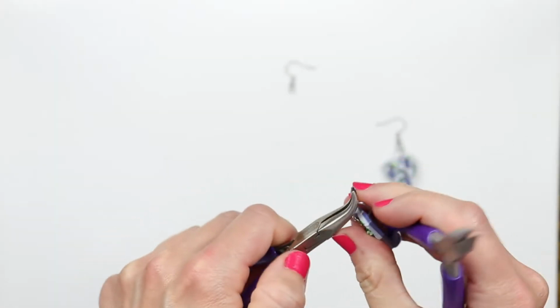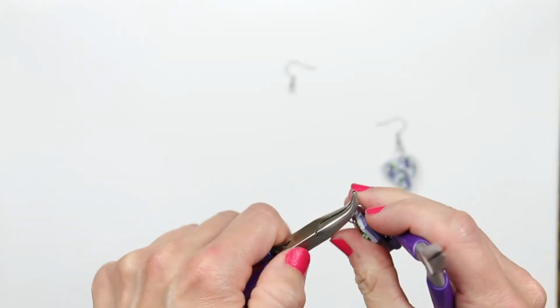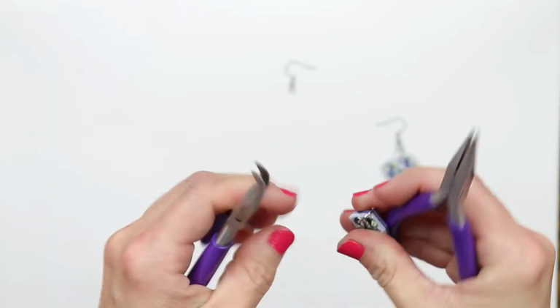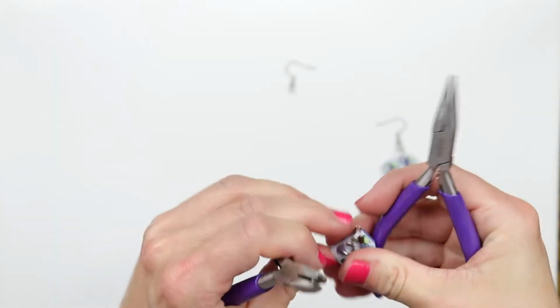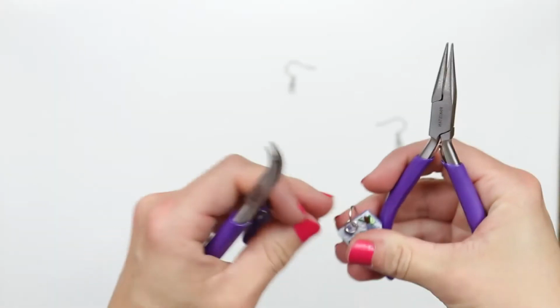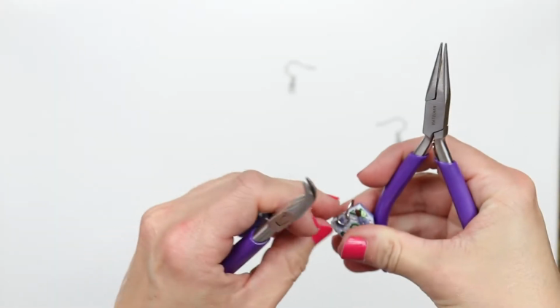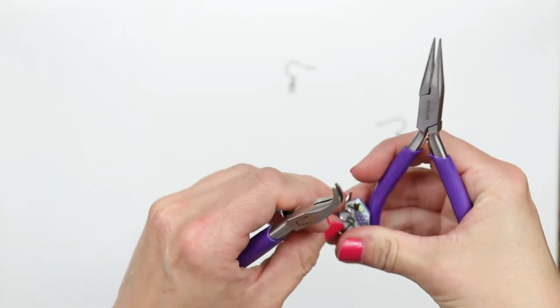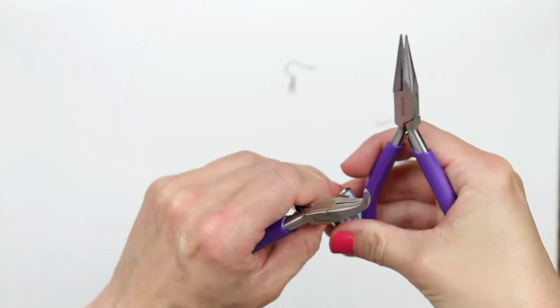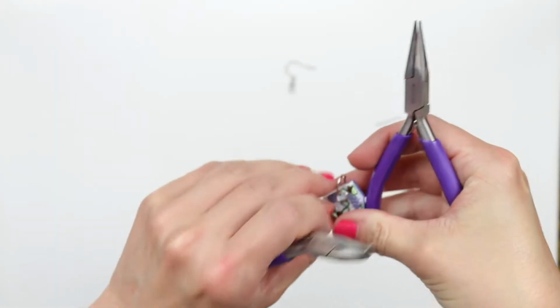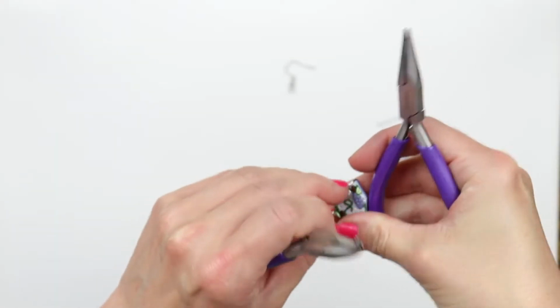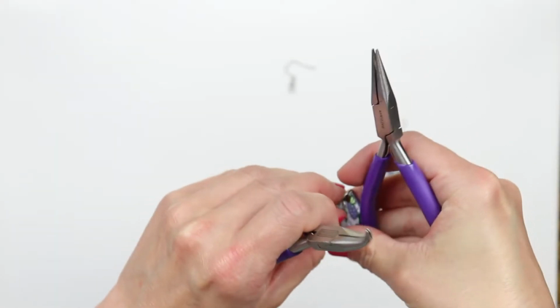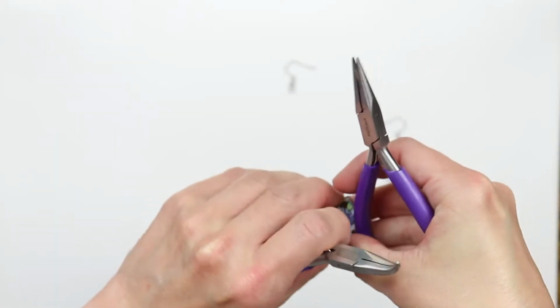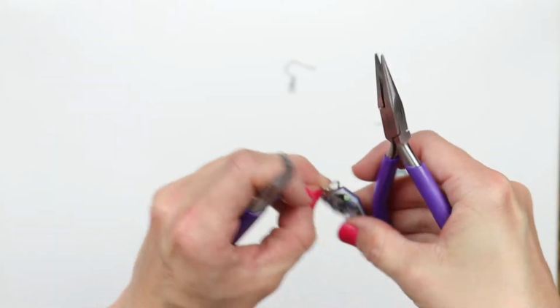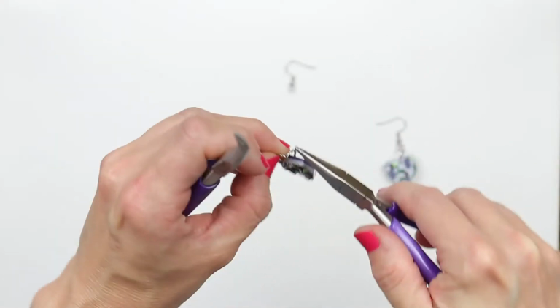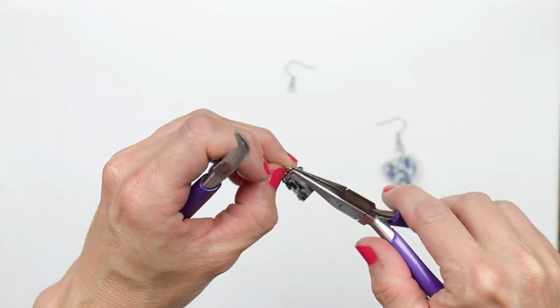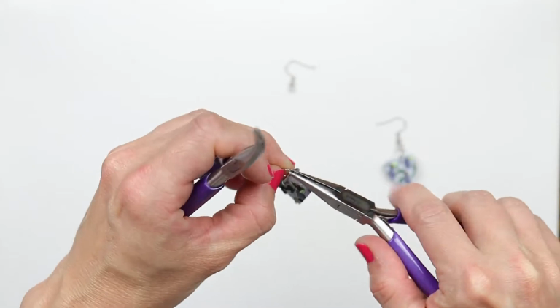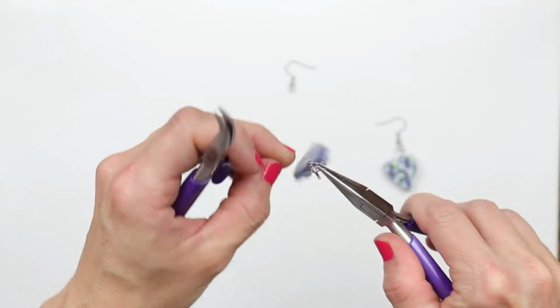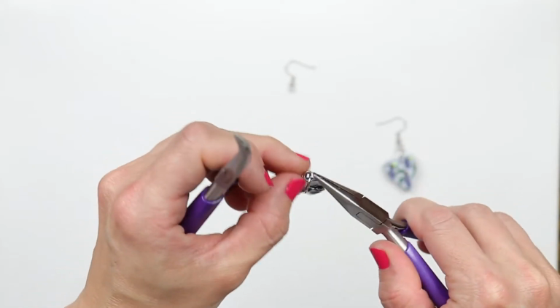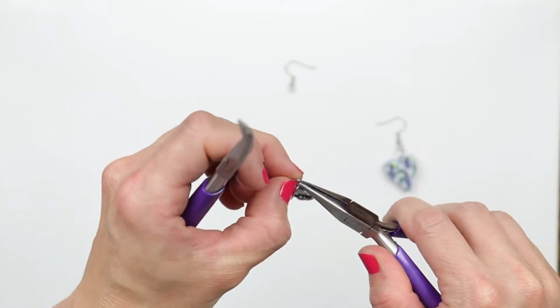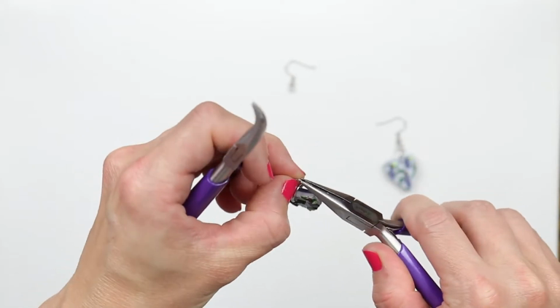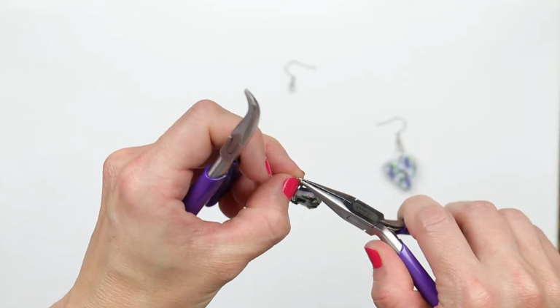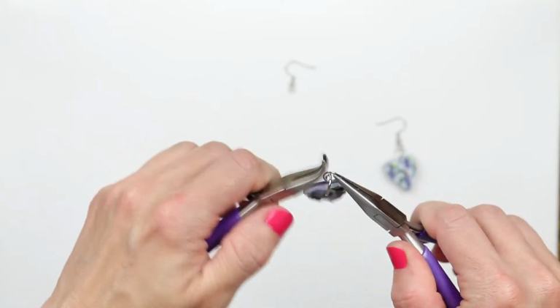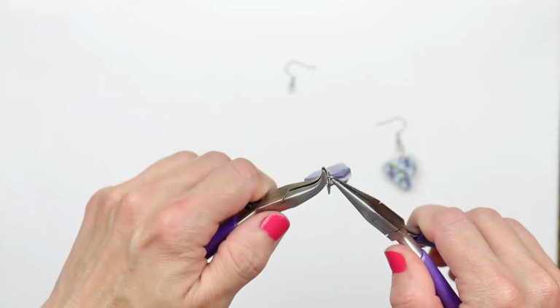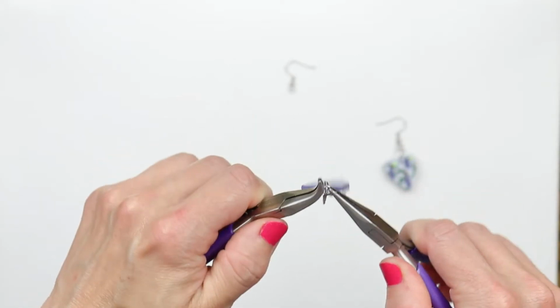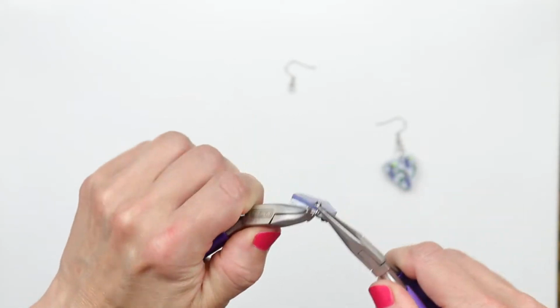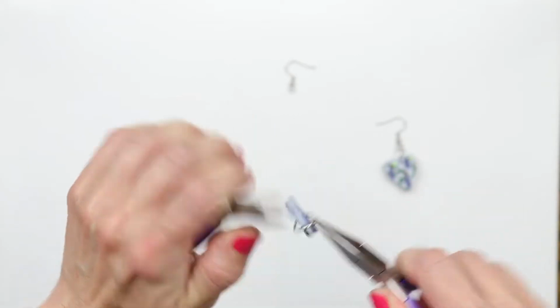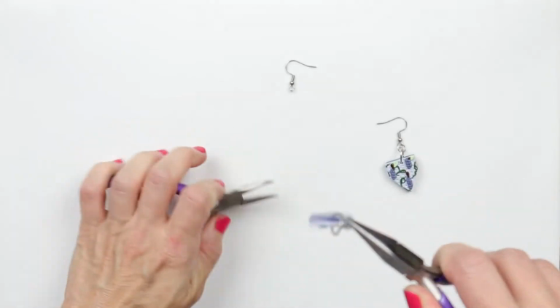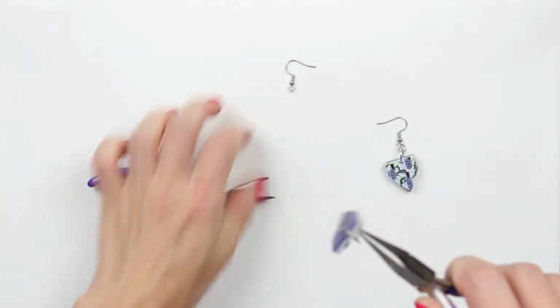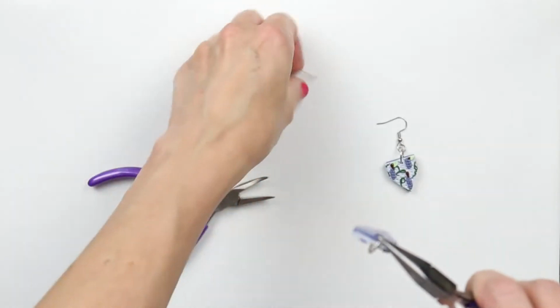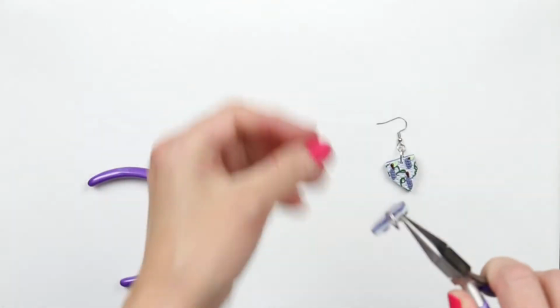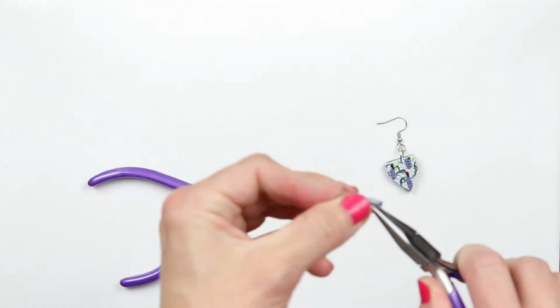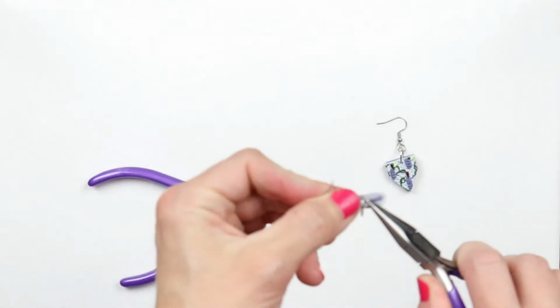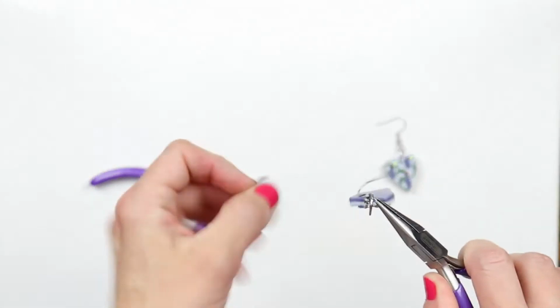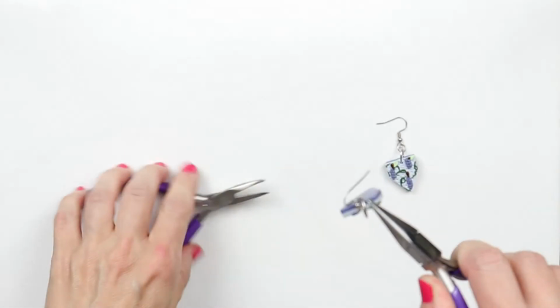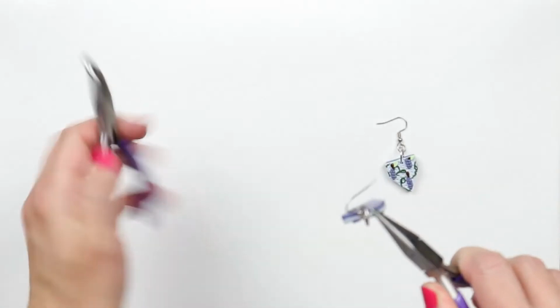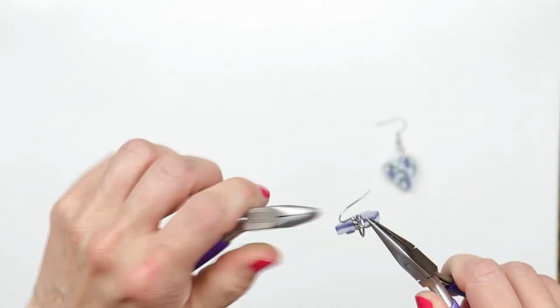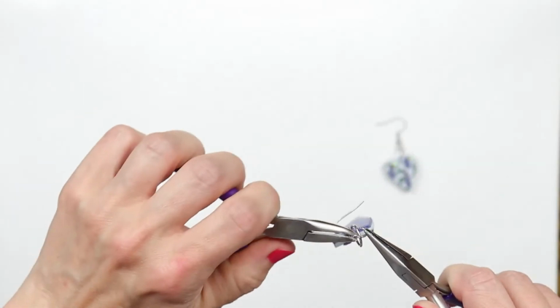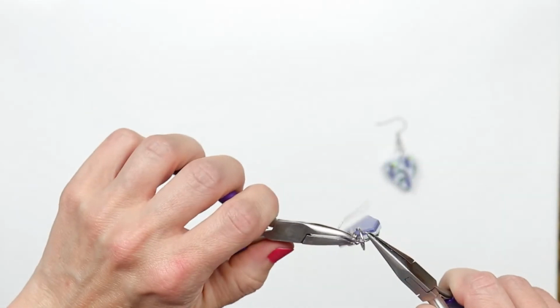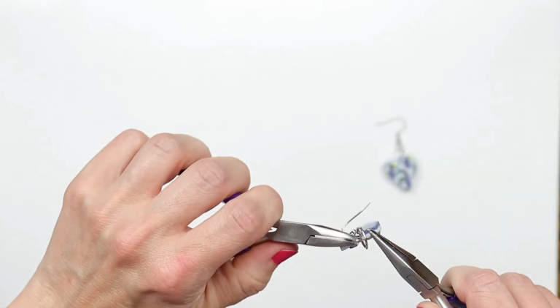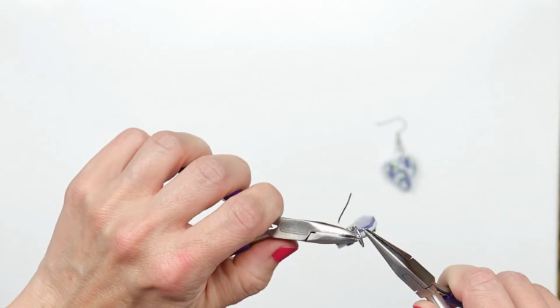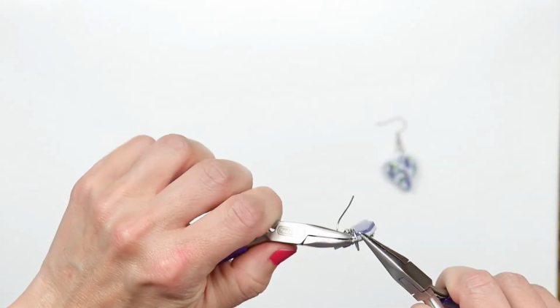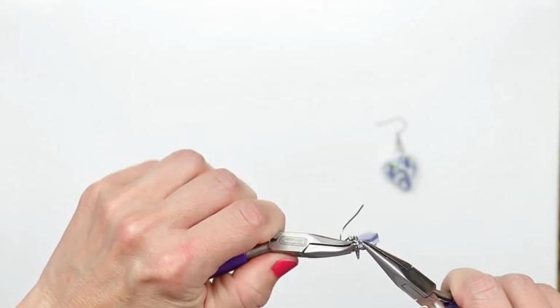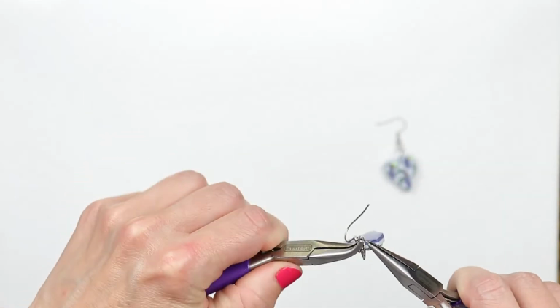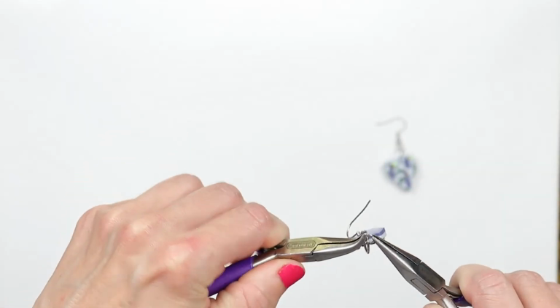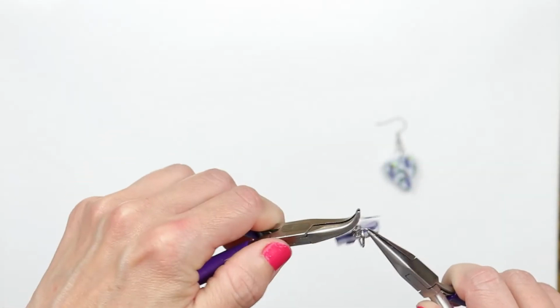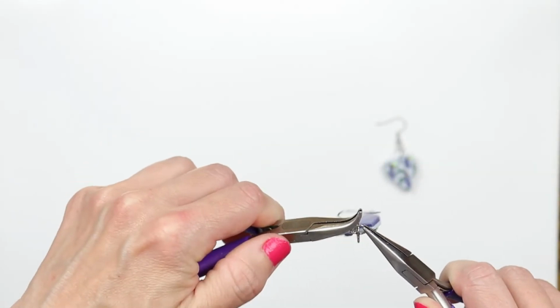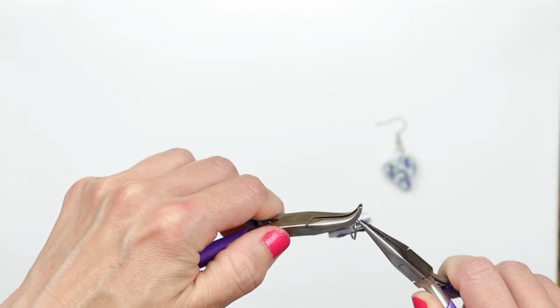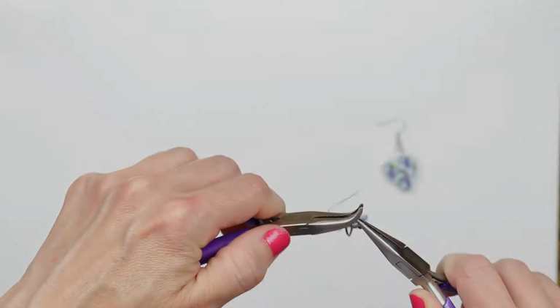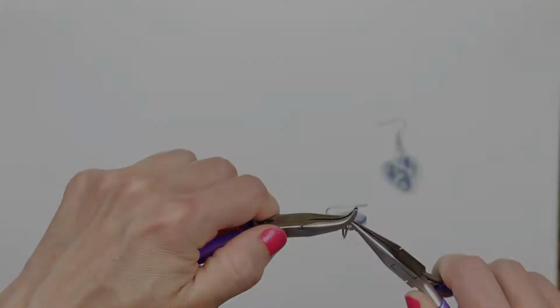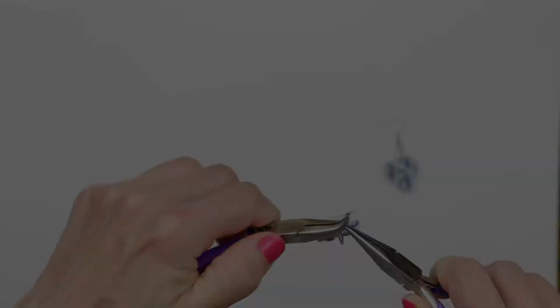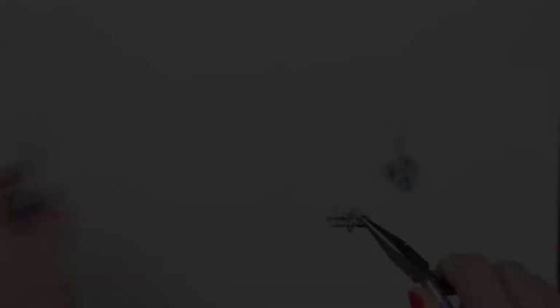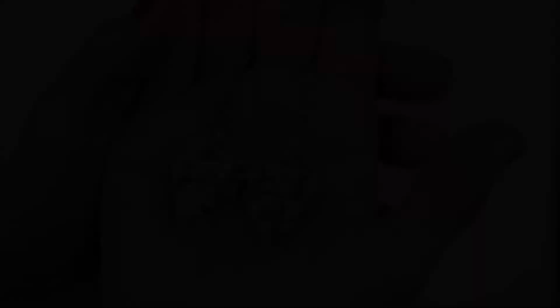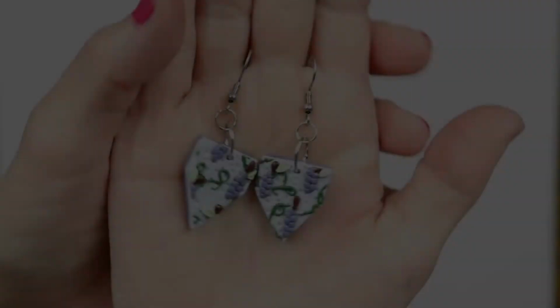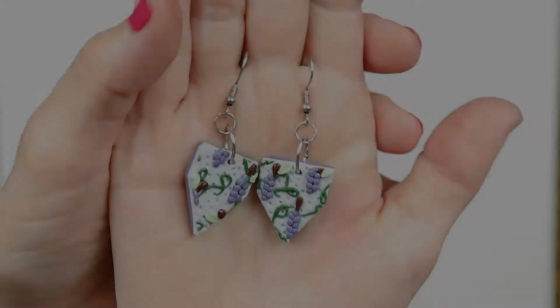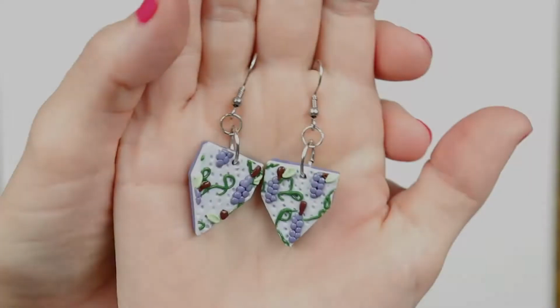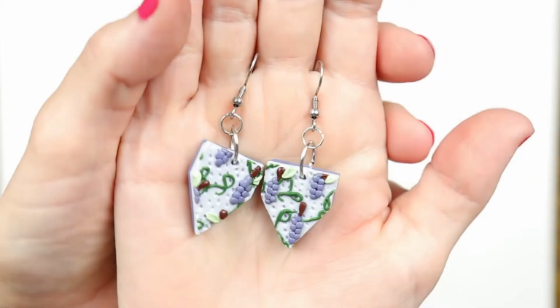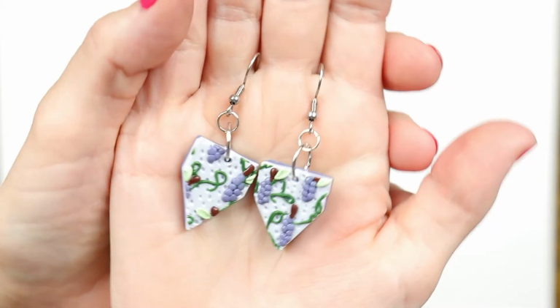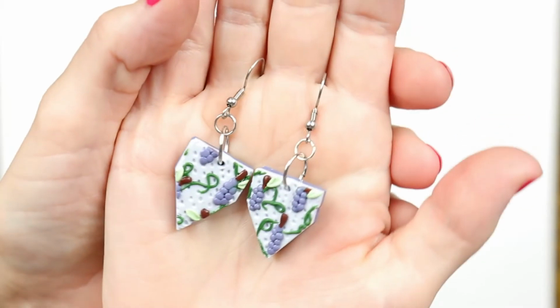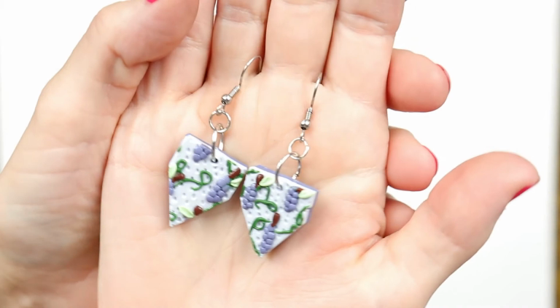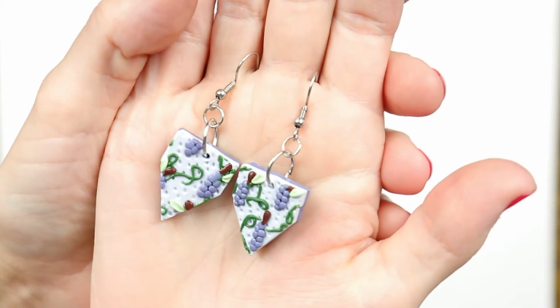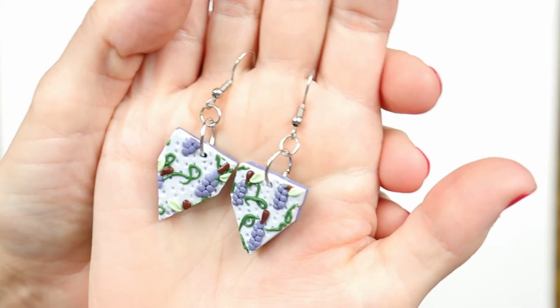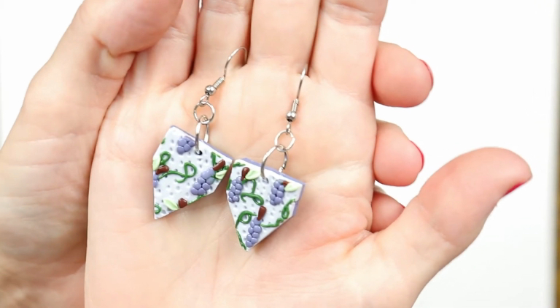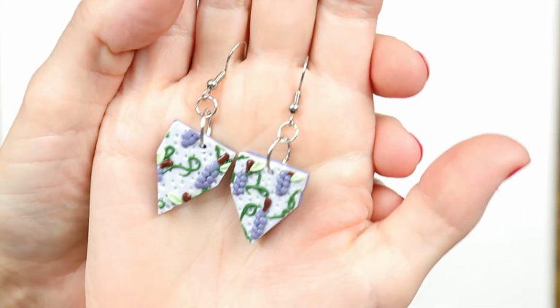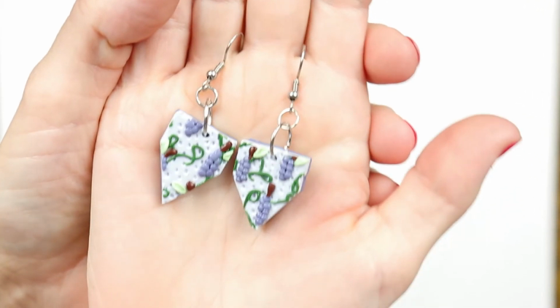Assemble your earrings. And these are them when they're done.